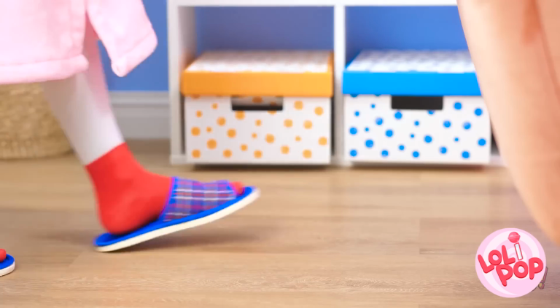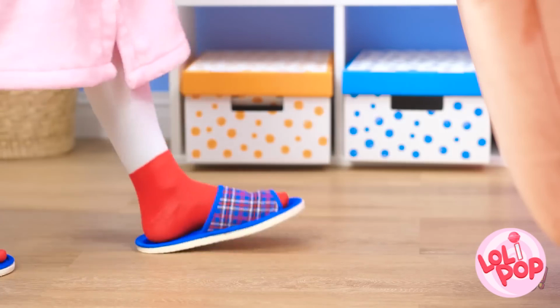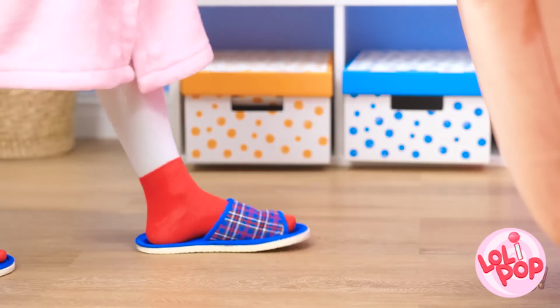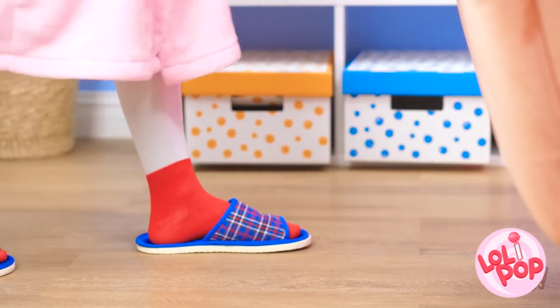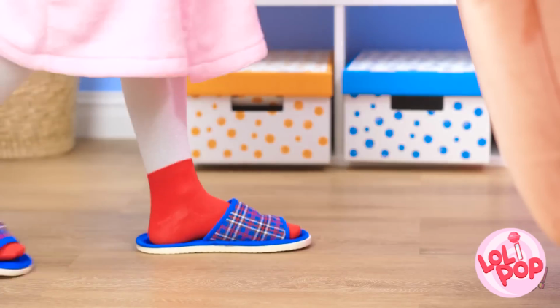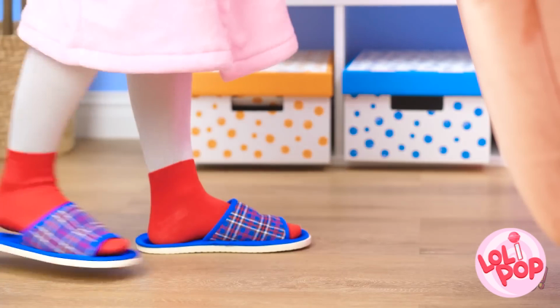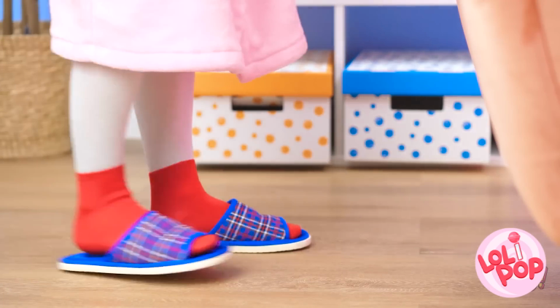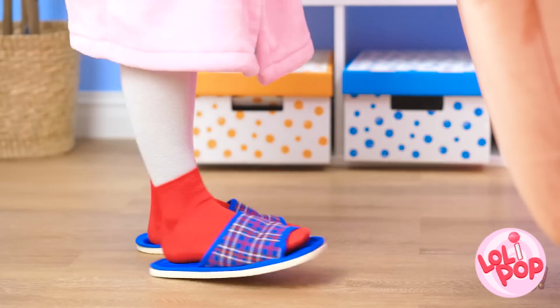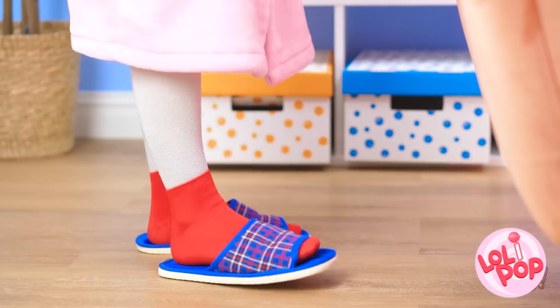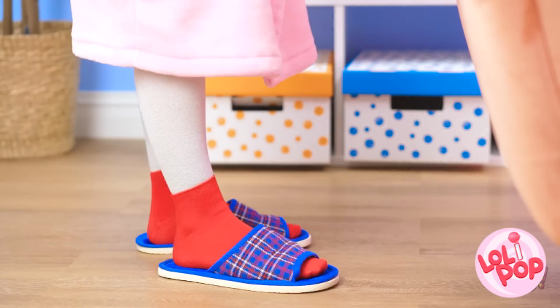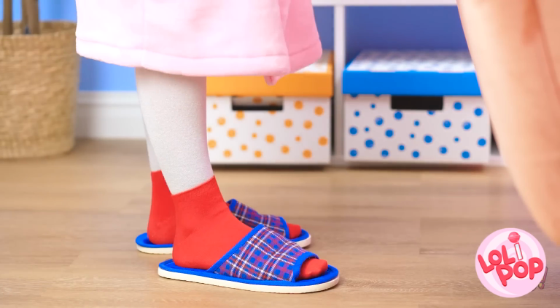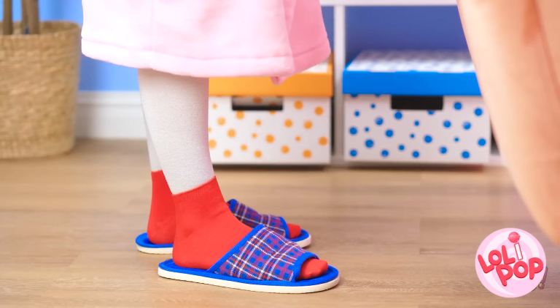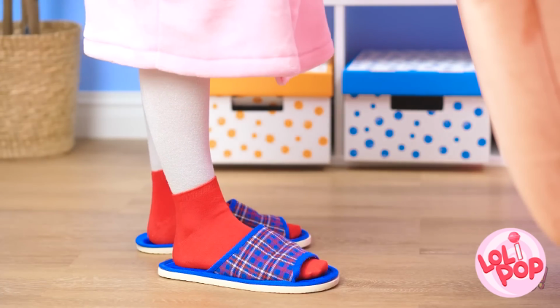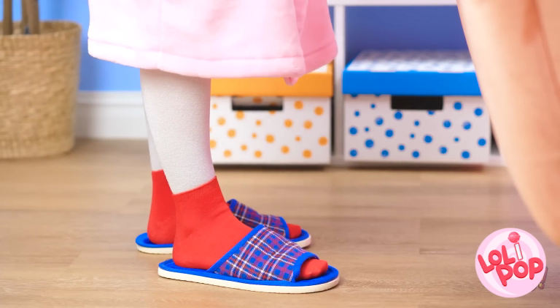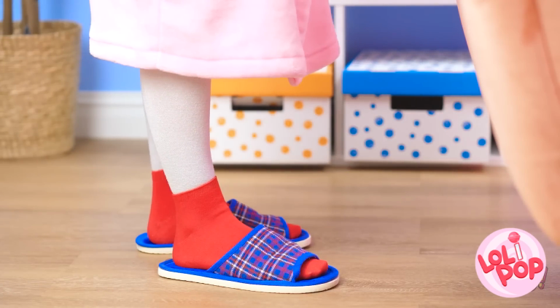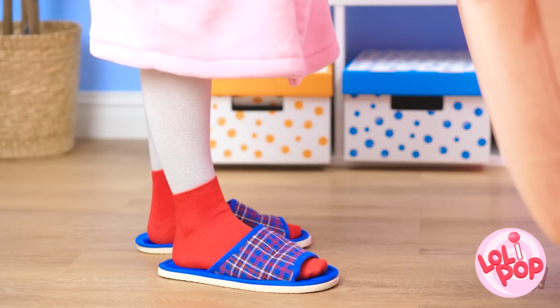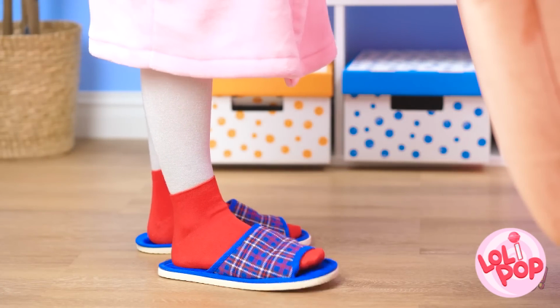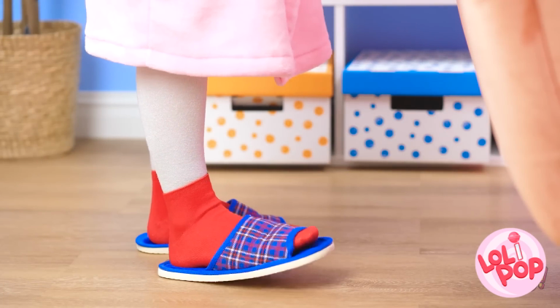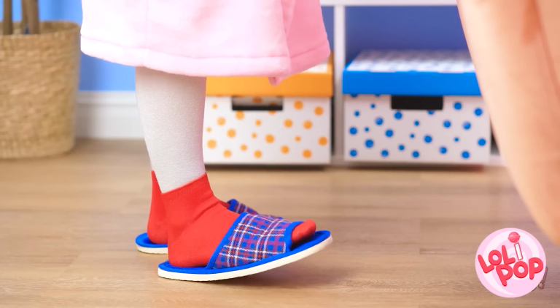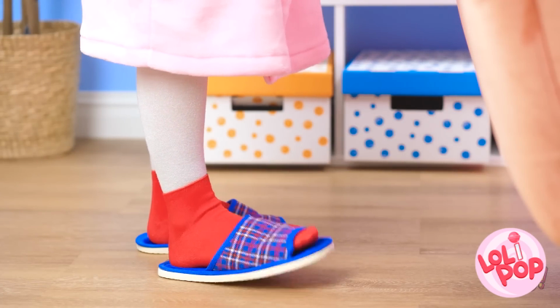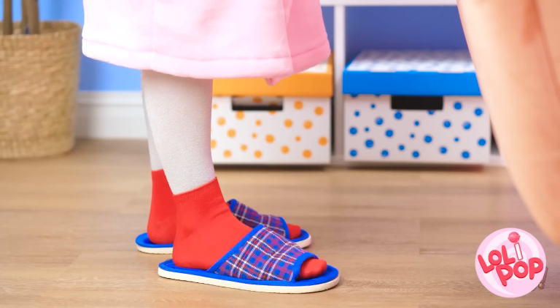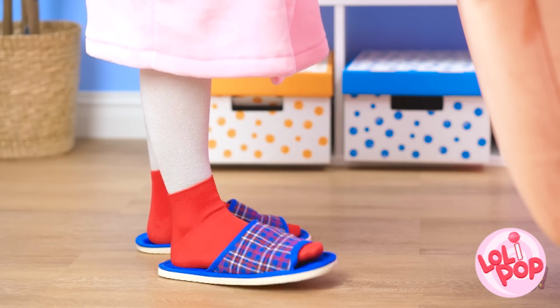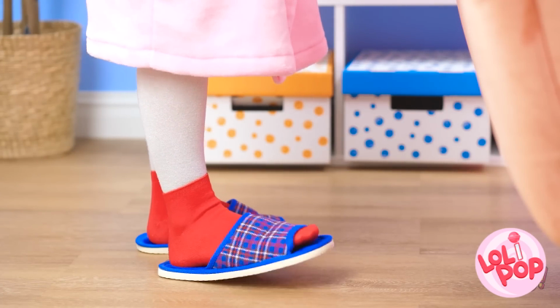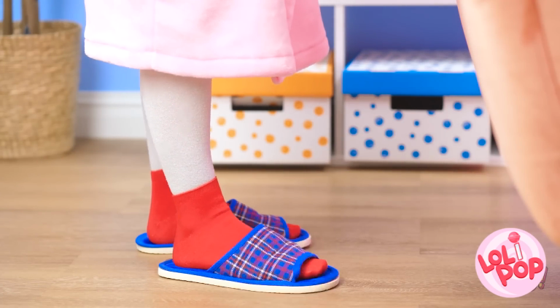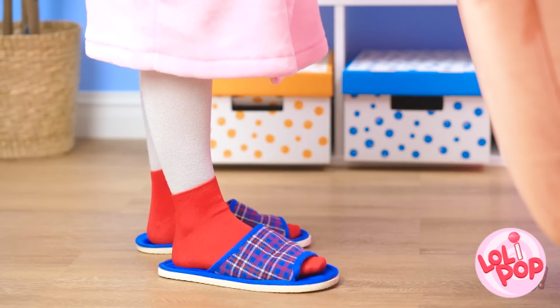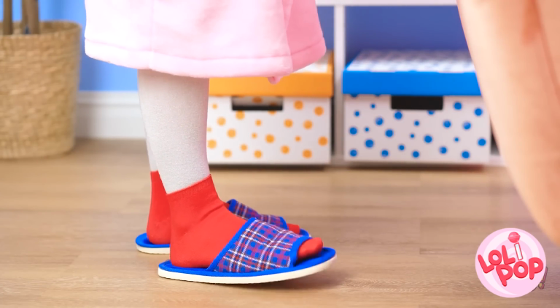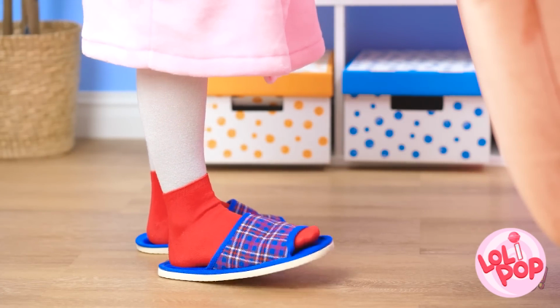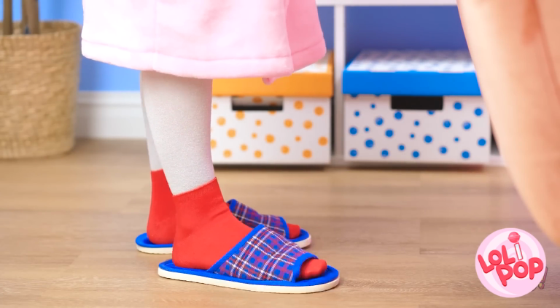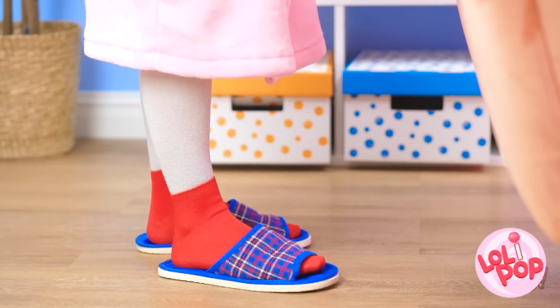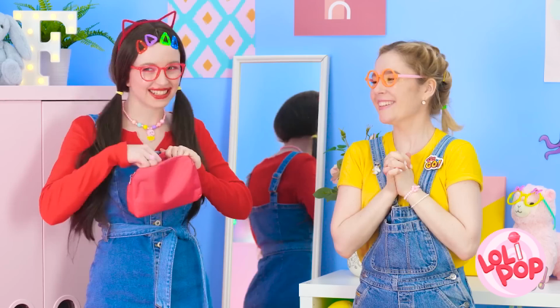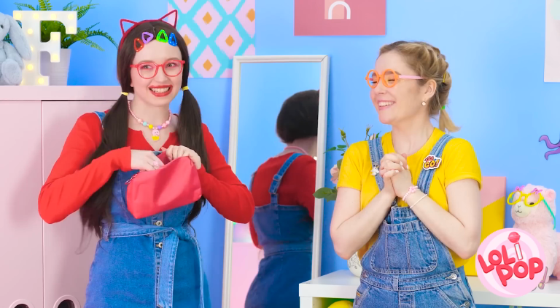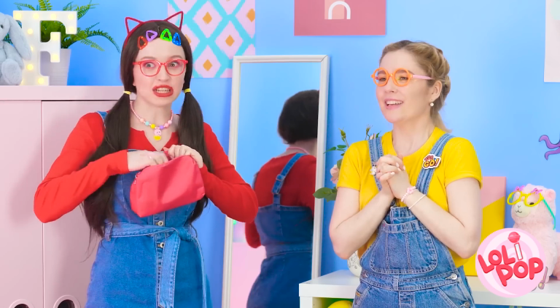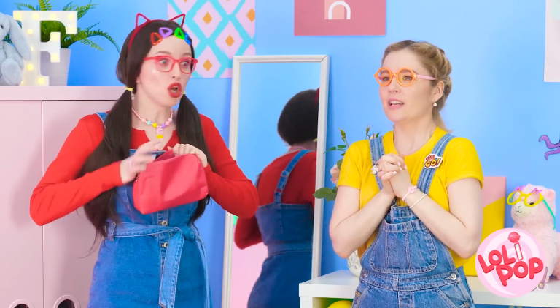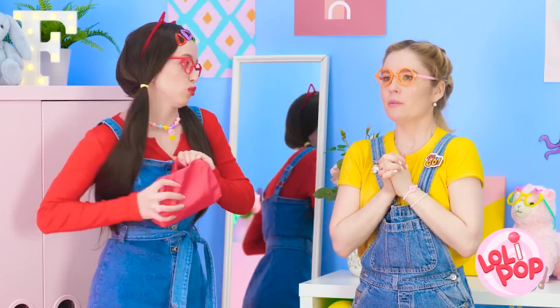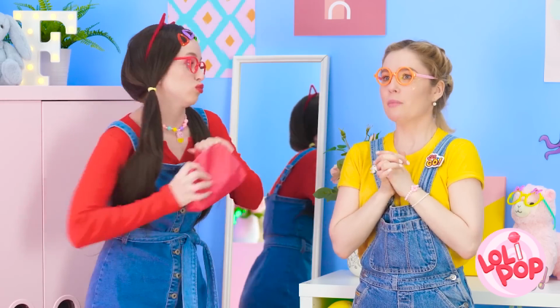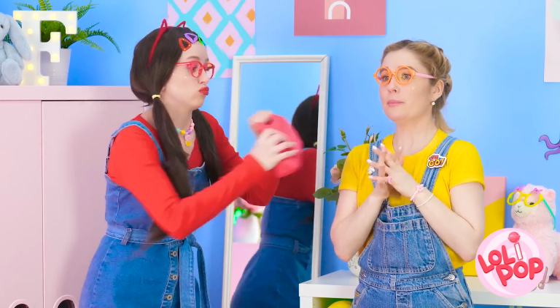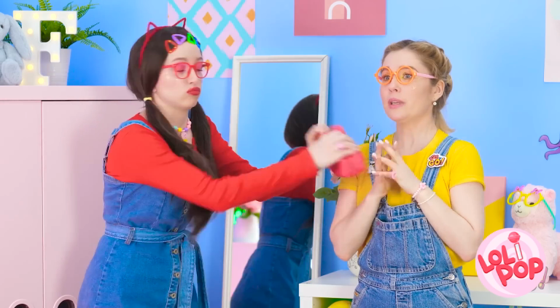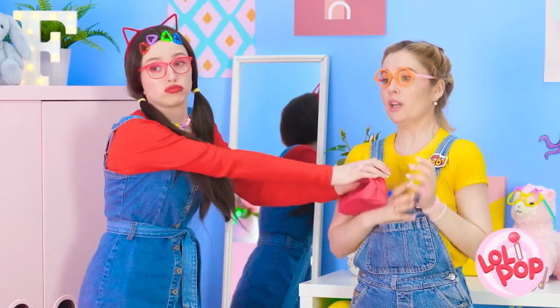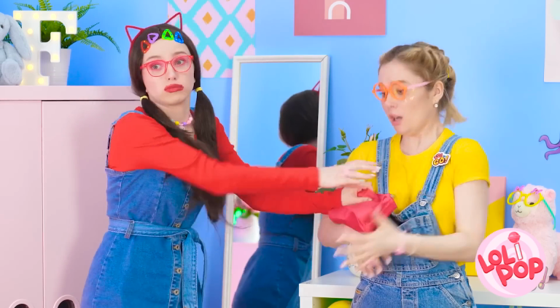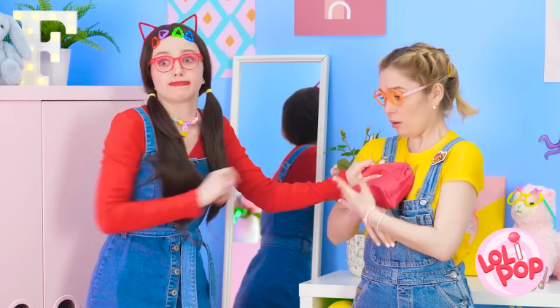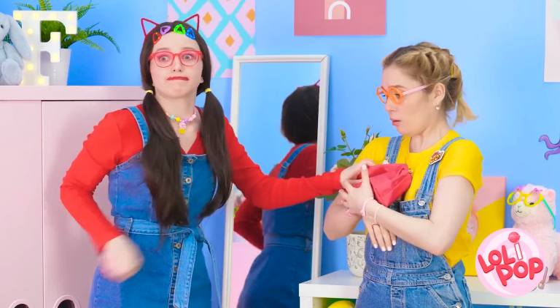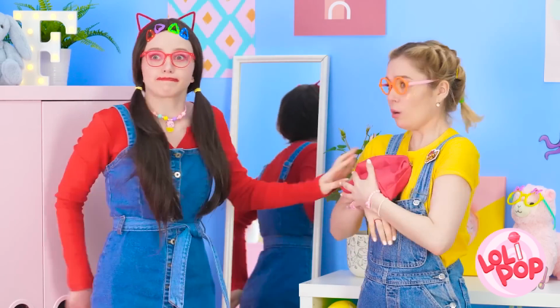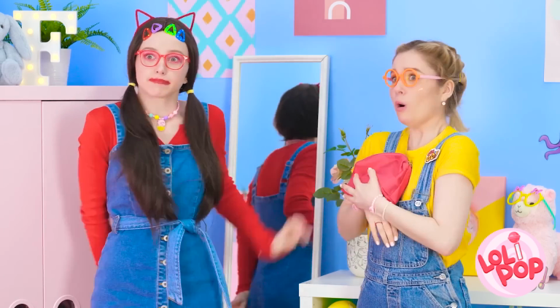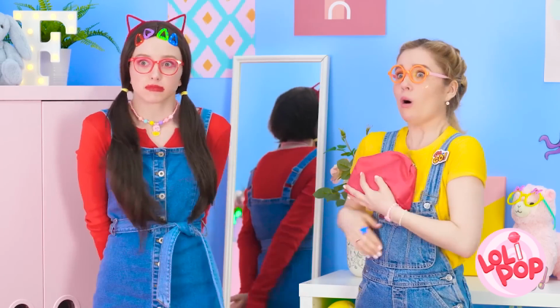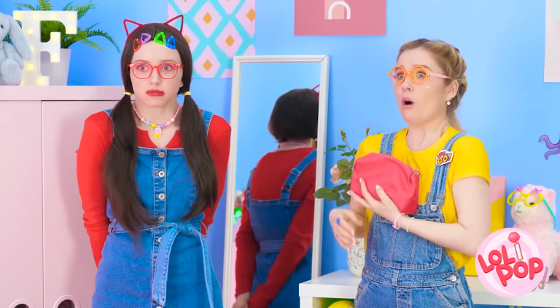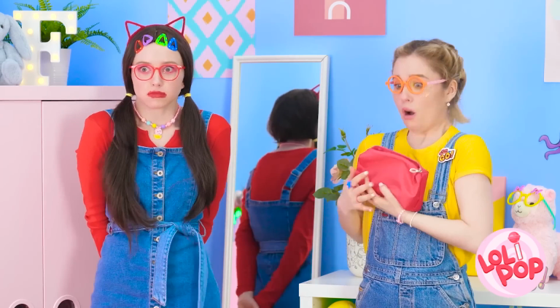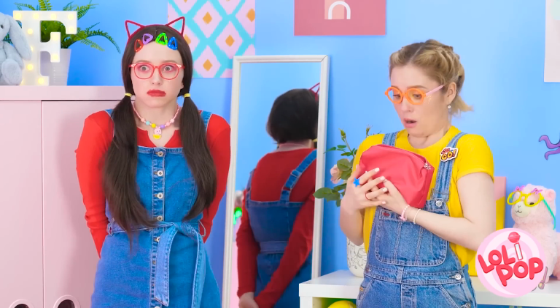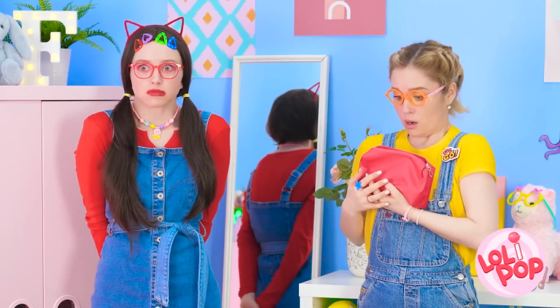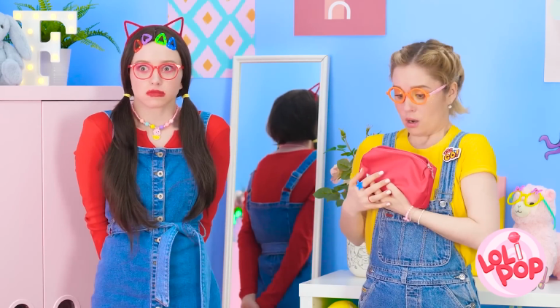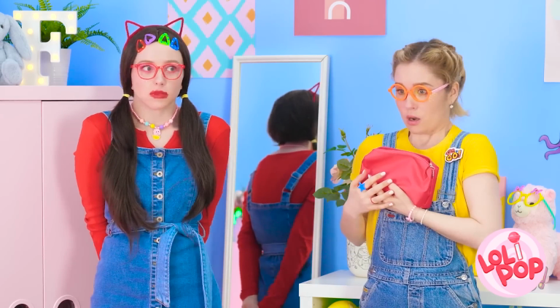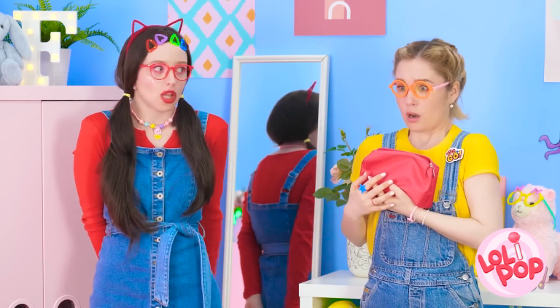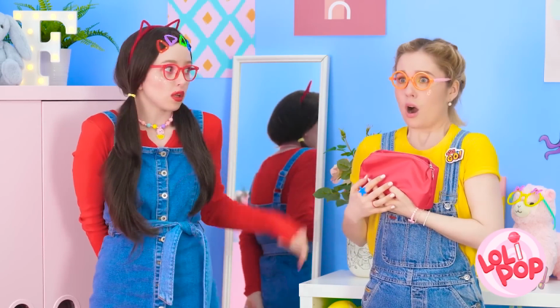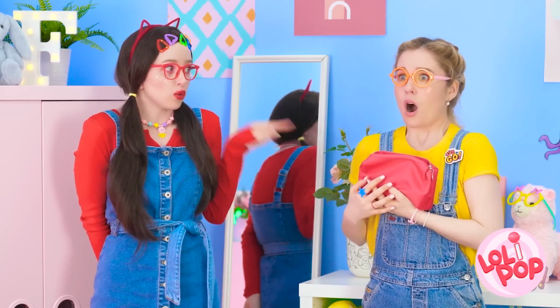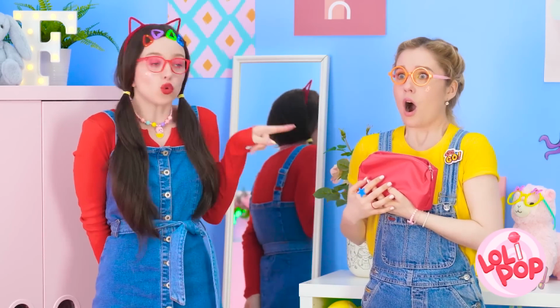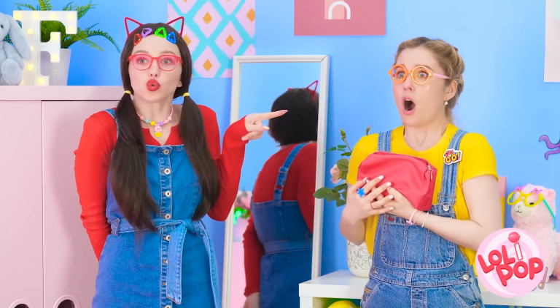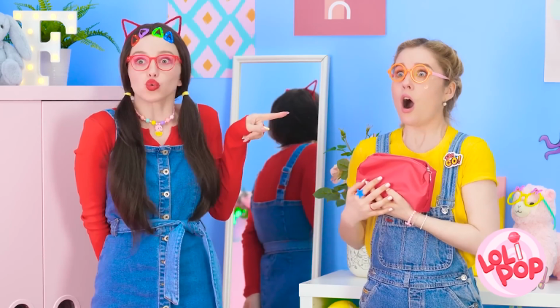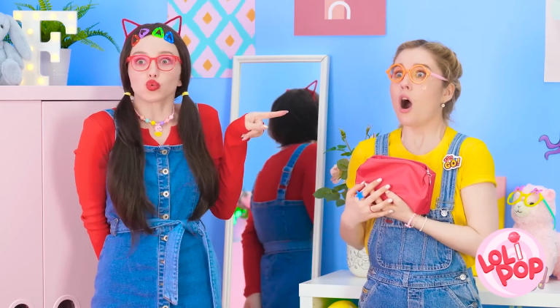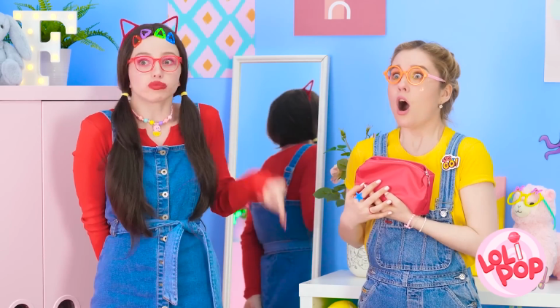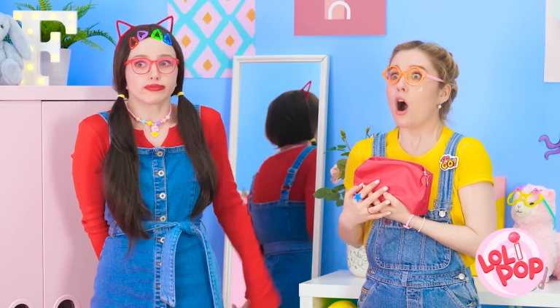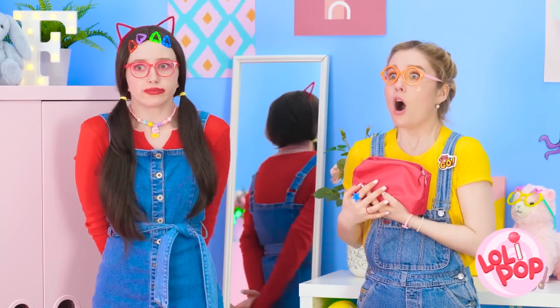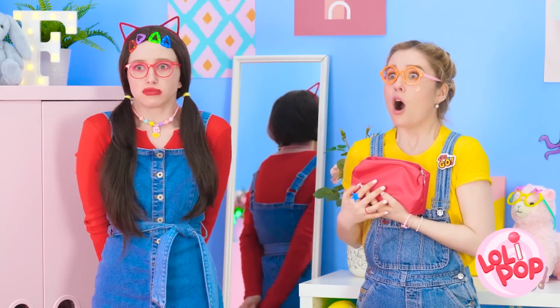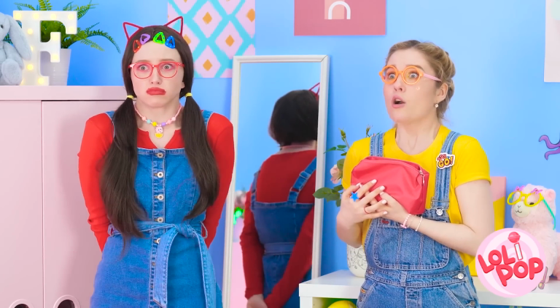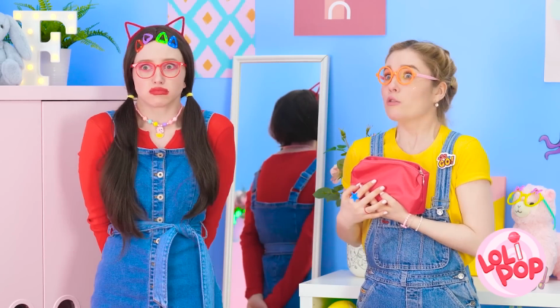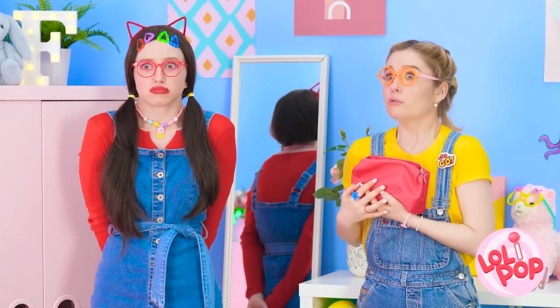Ahem. Who took my makeup bag? It was her! Not me!